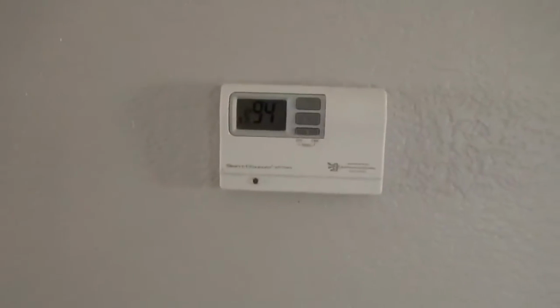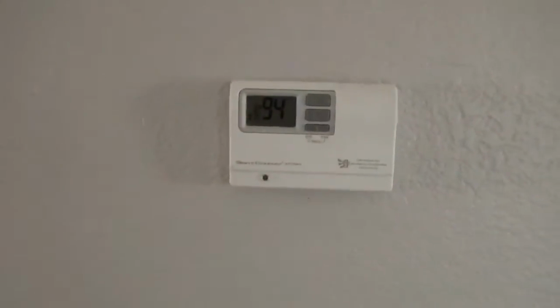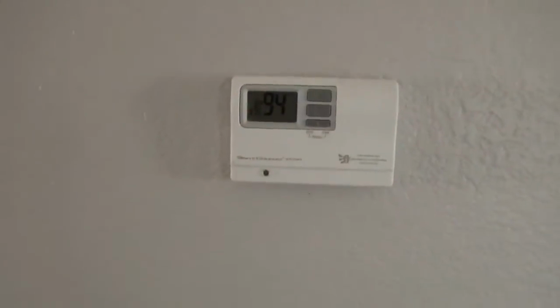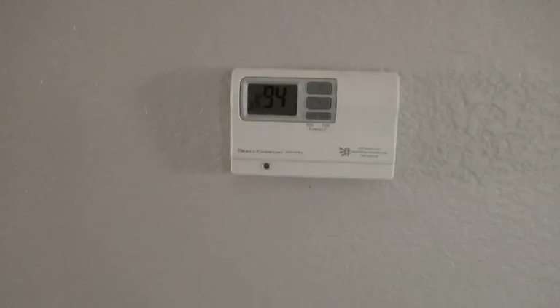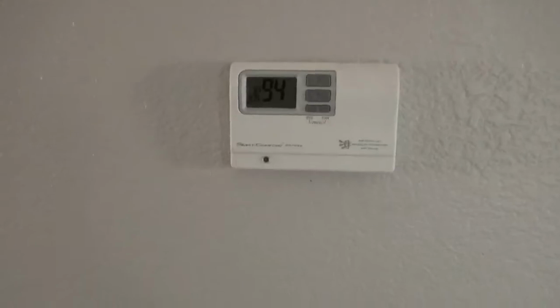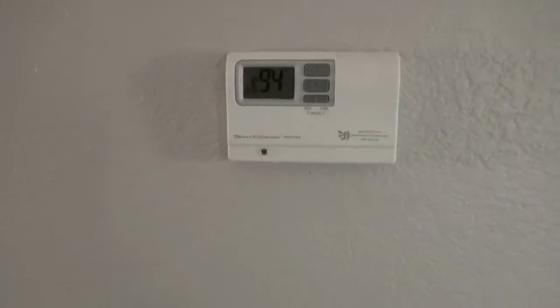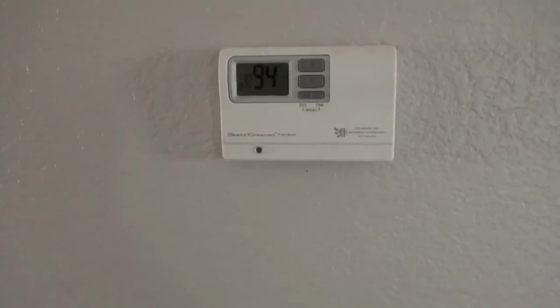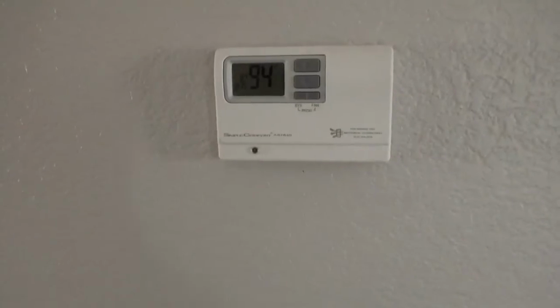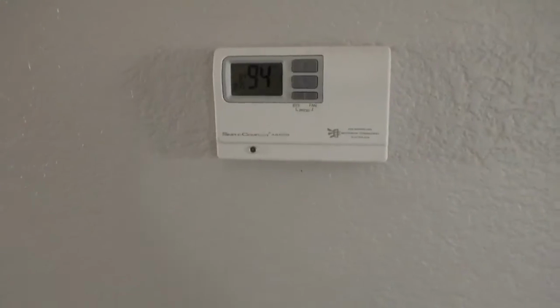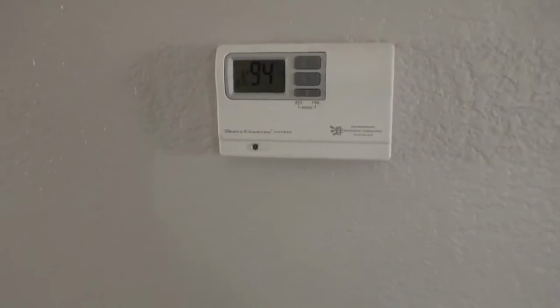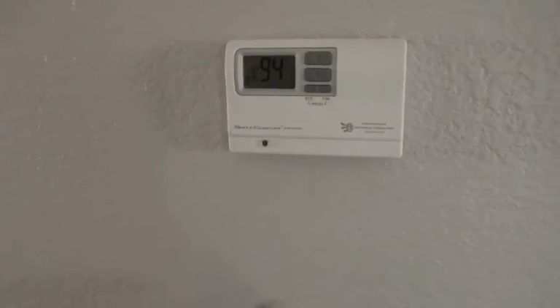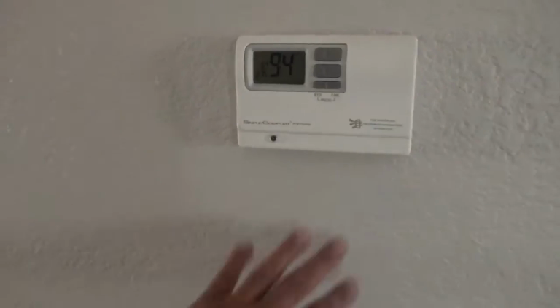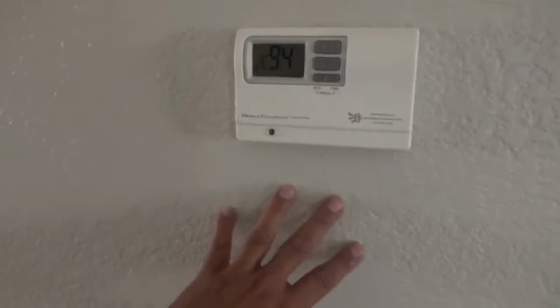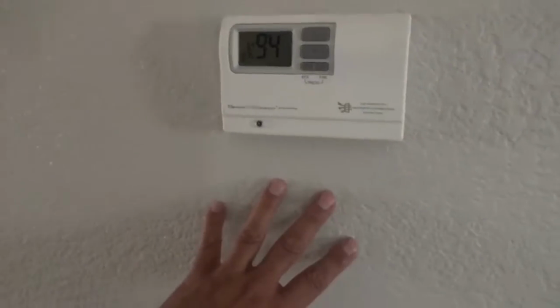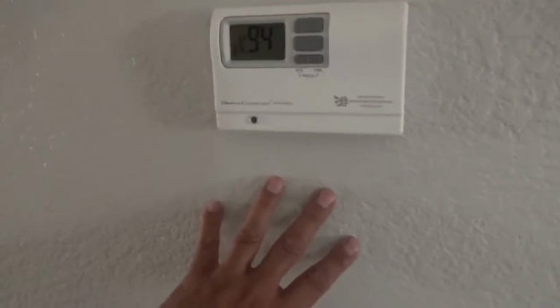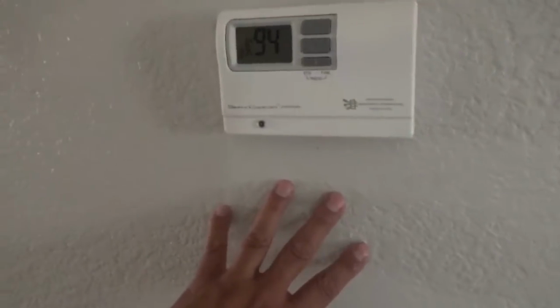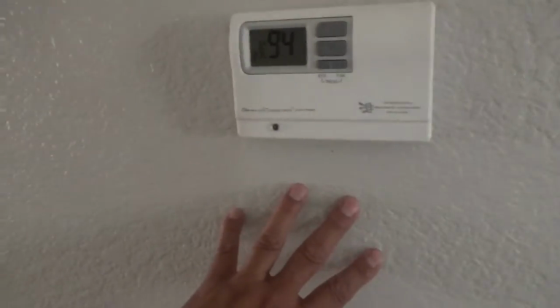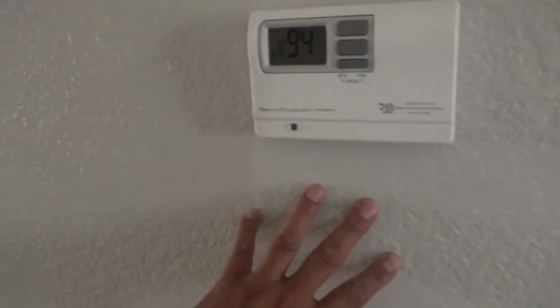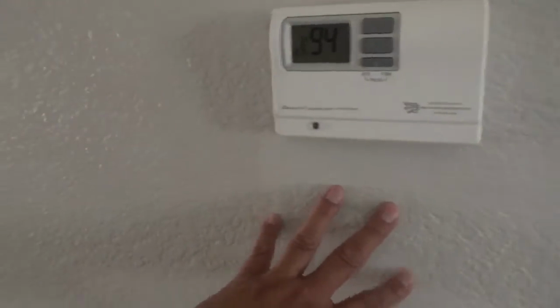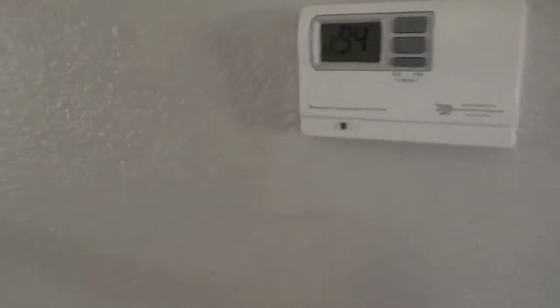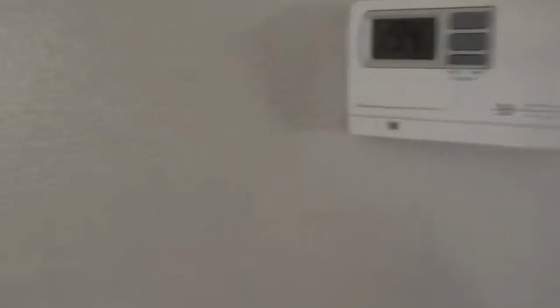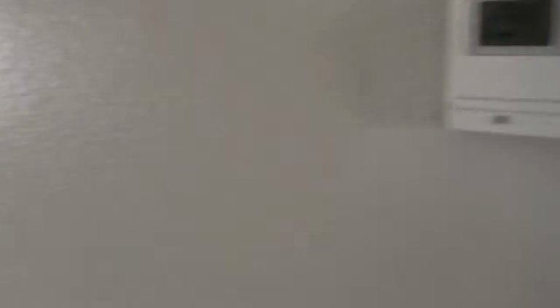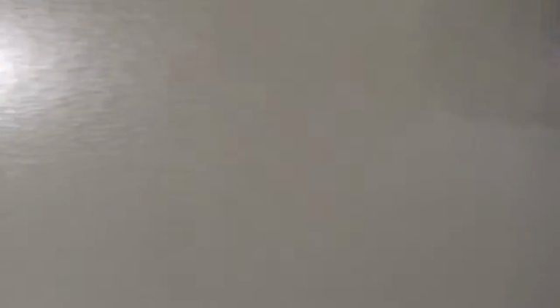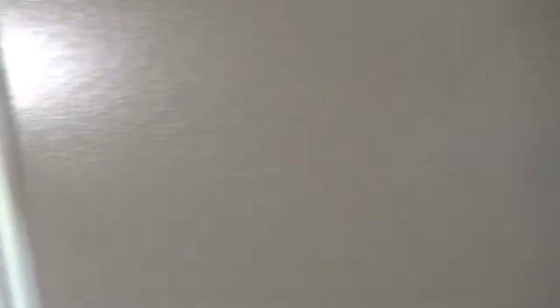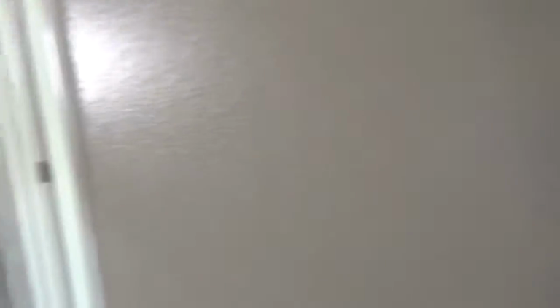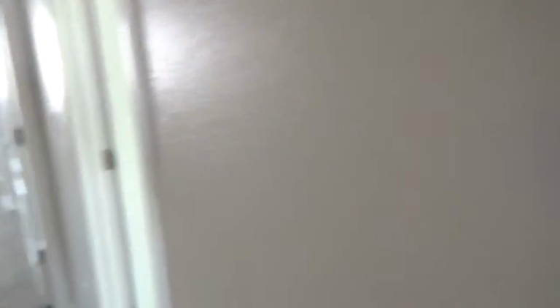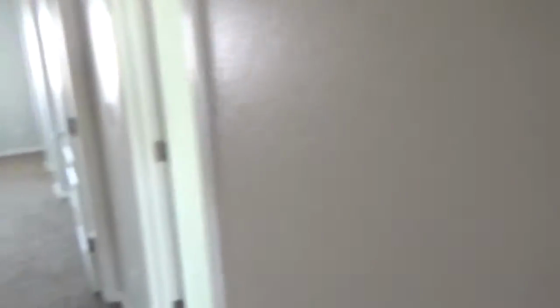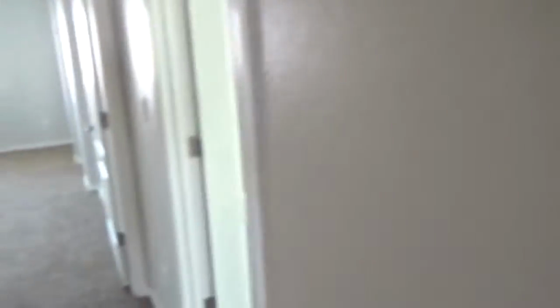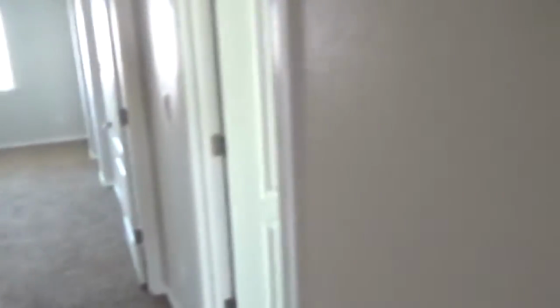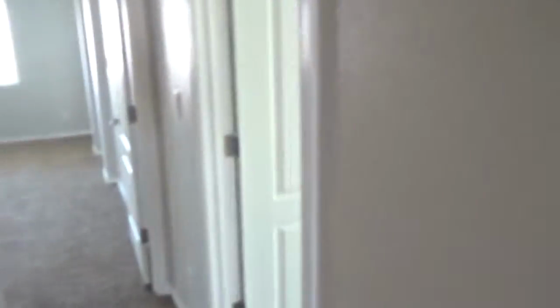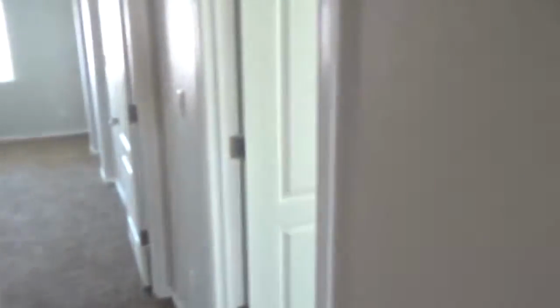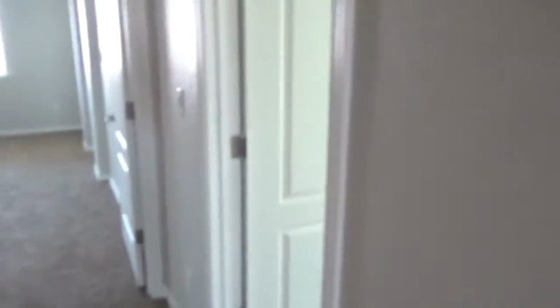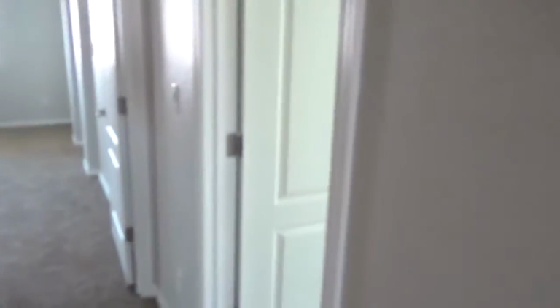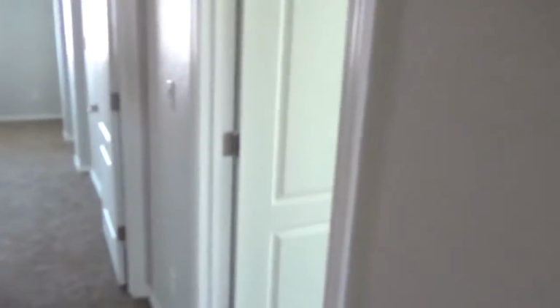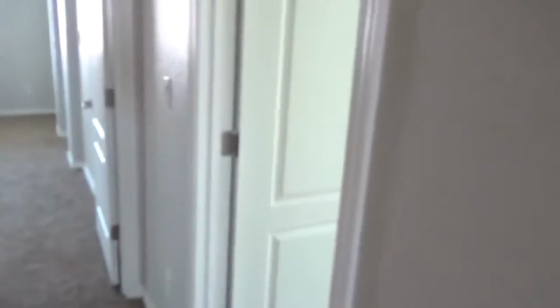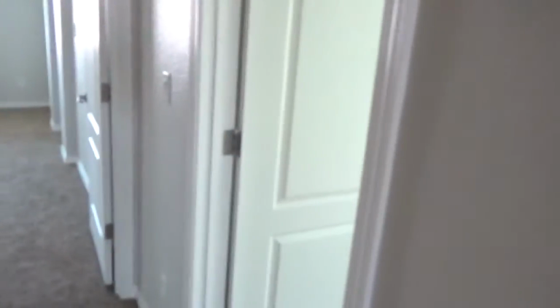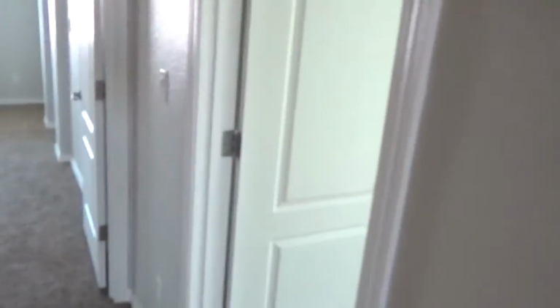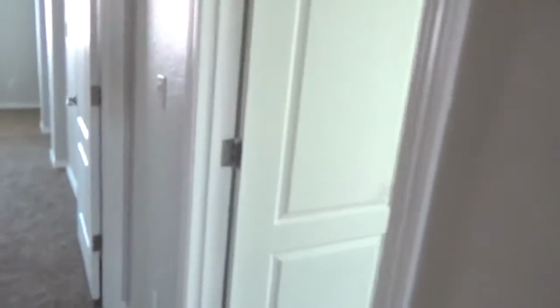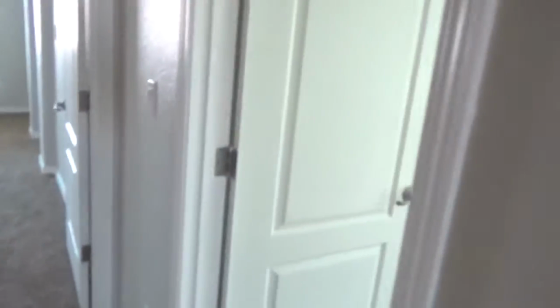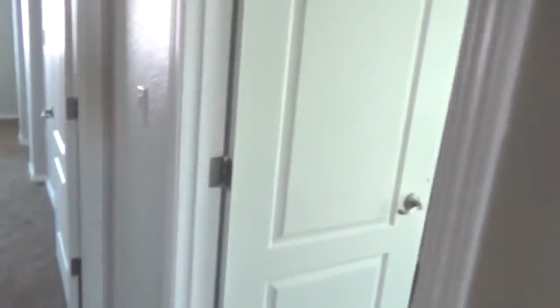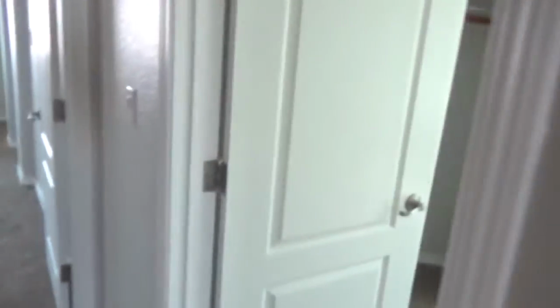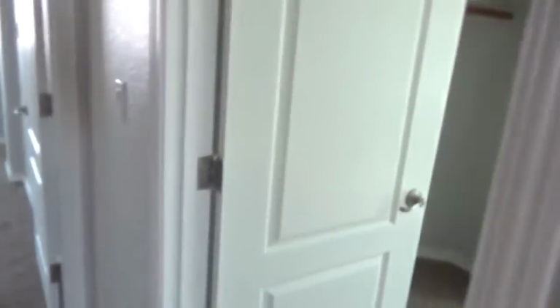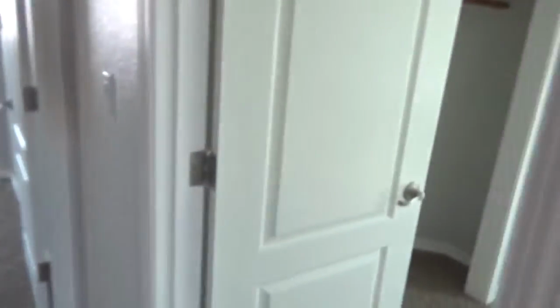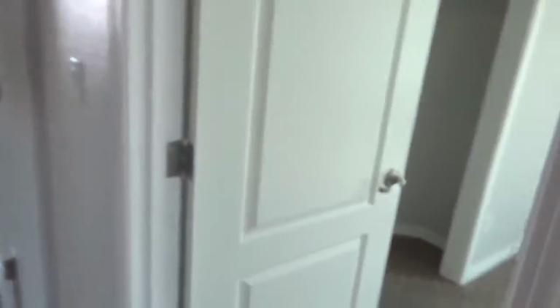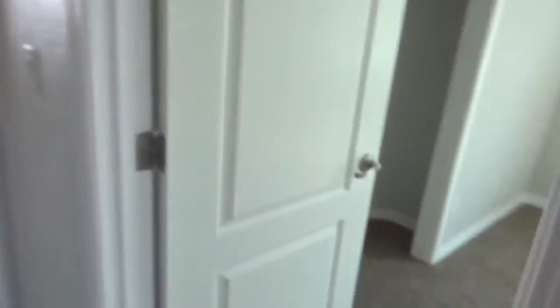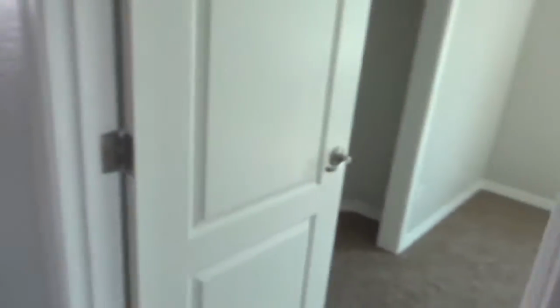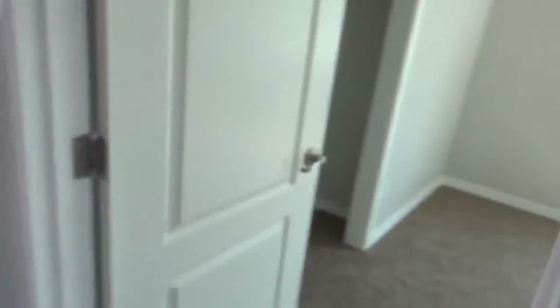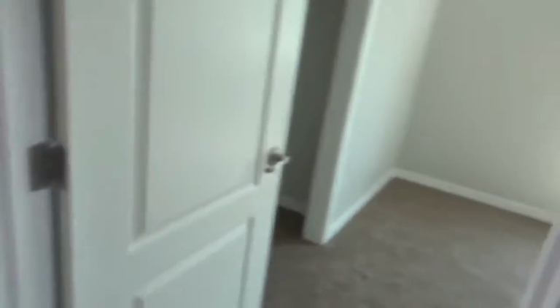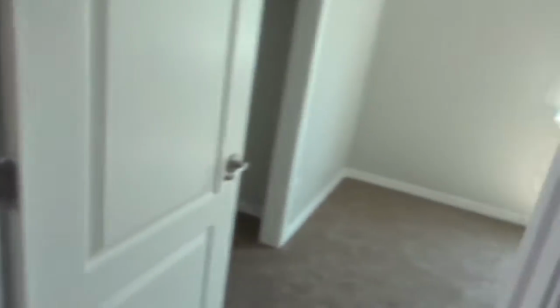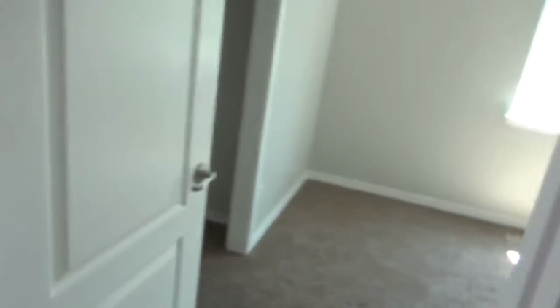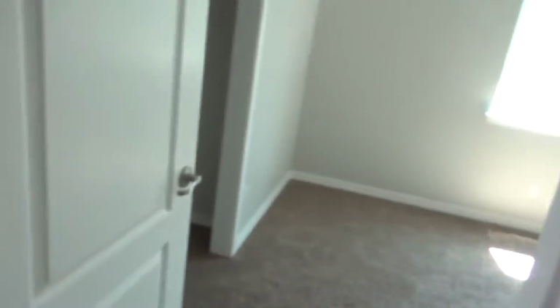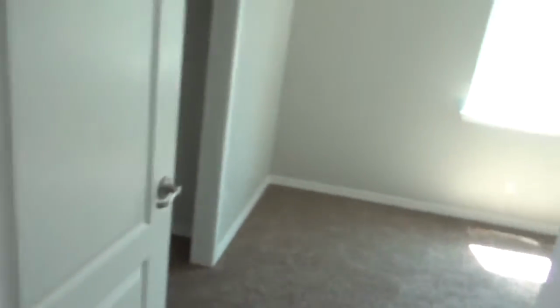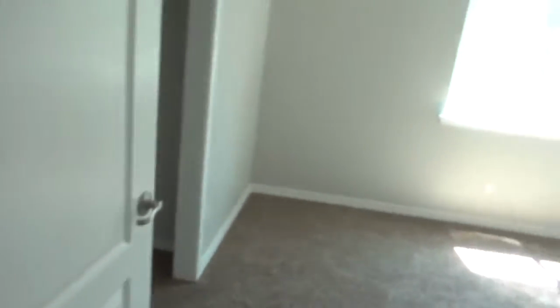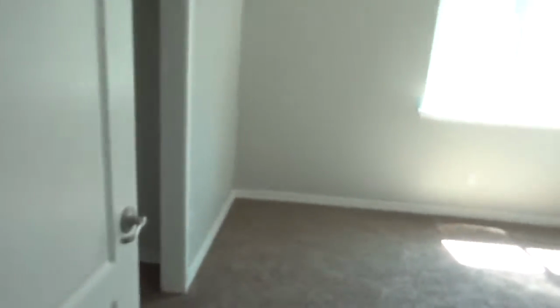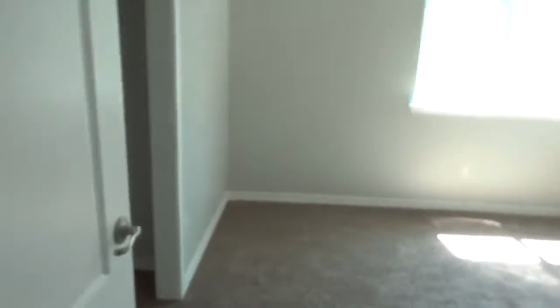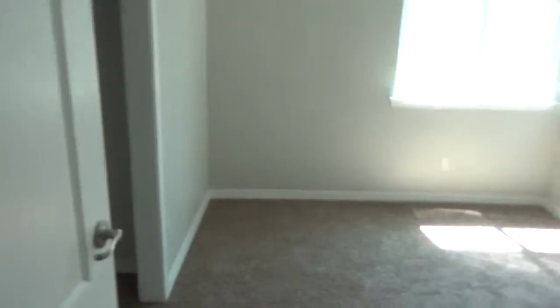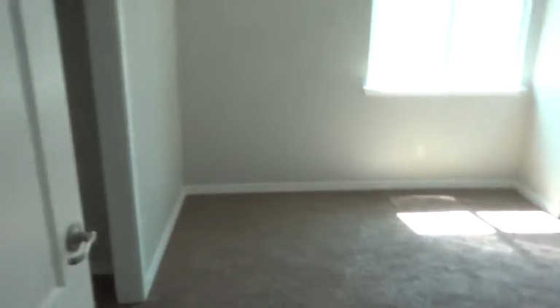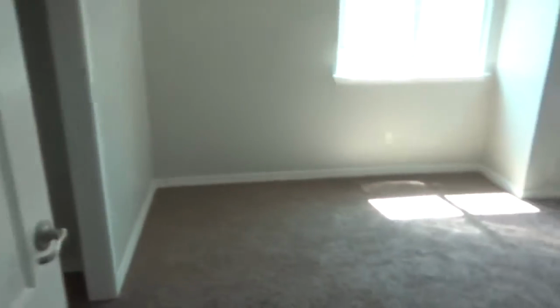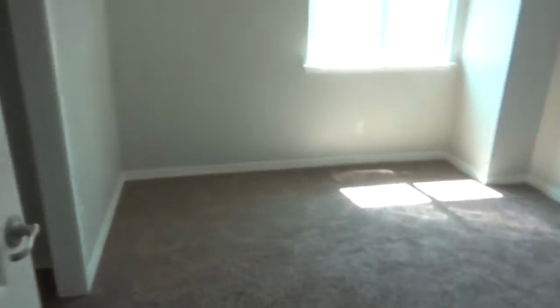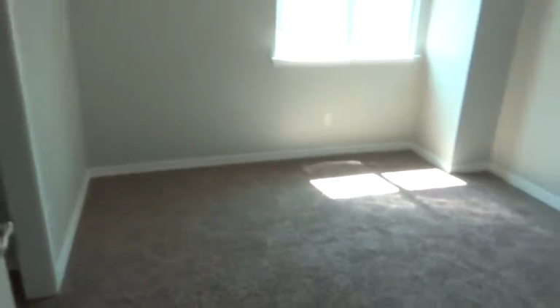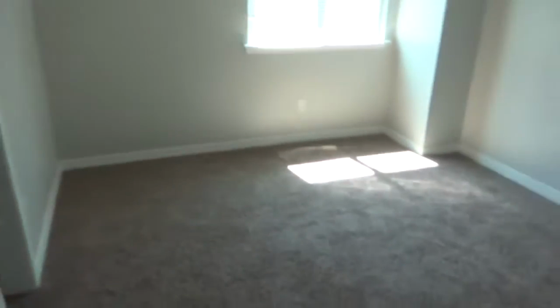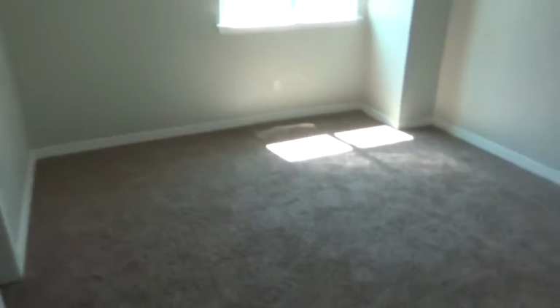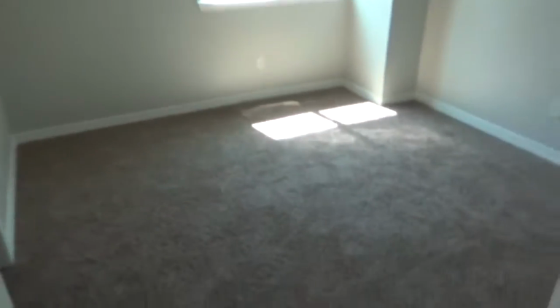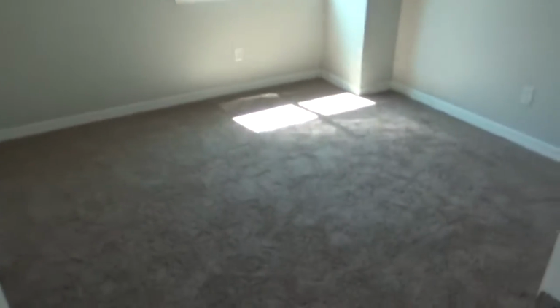You do have the thermostat upstairs so you don't have to go all the way downstairs — you can just control it from up here. And here's the third bedroom.